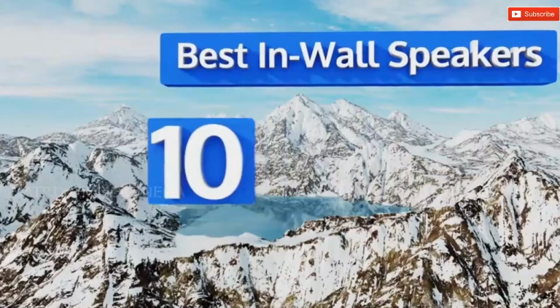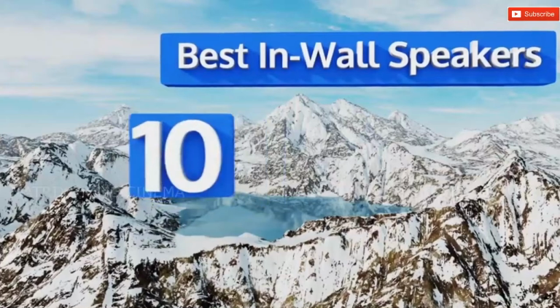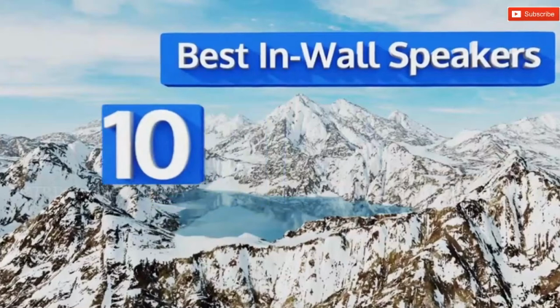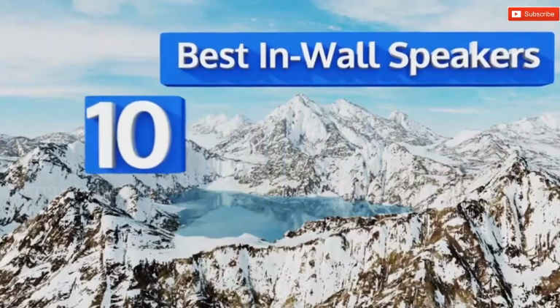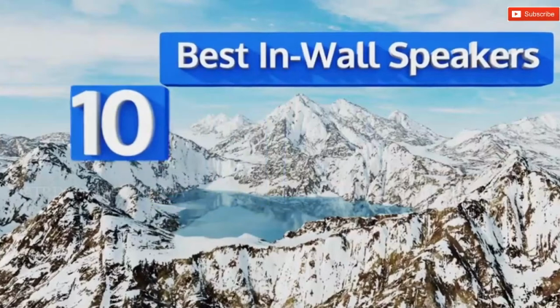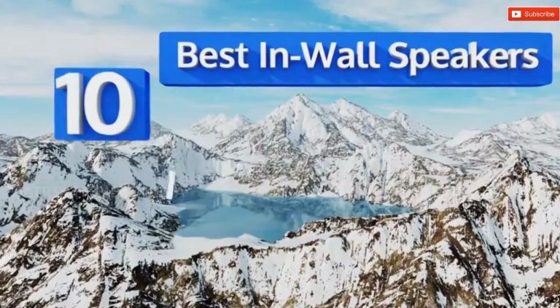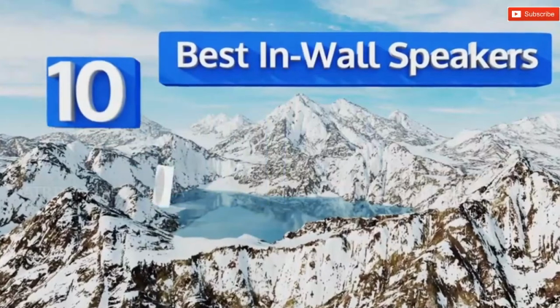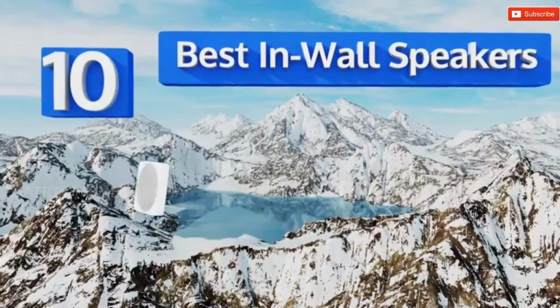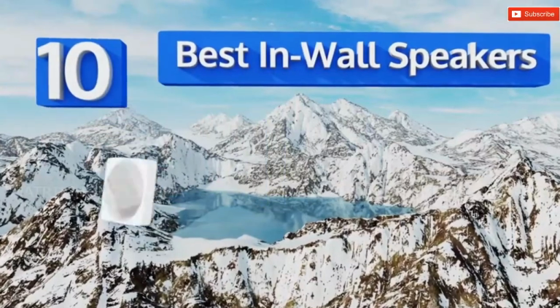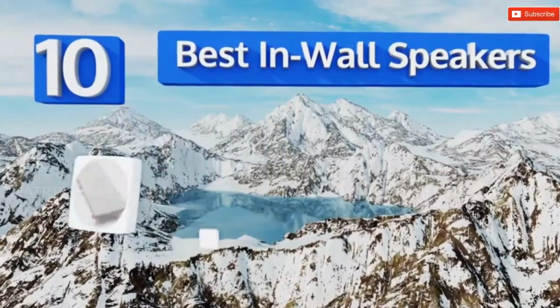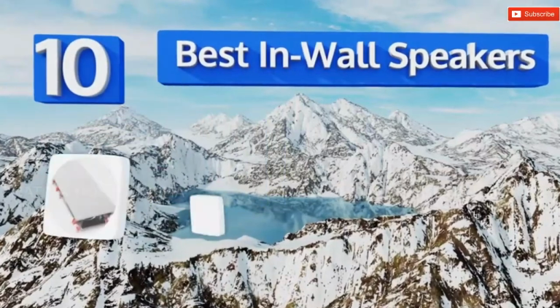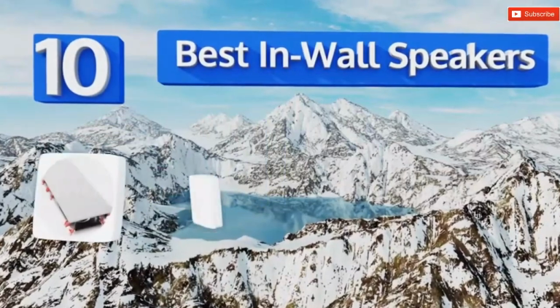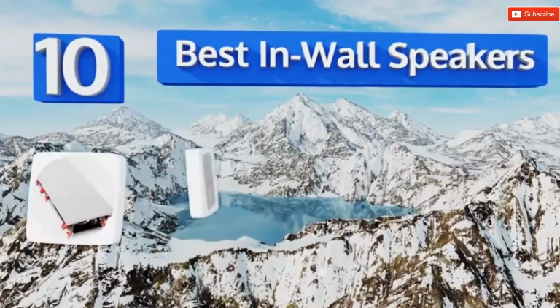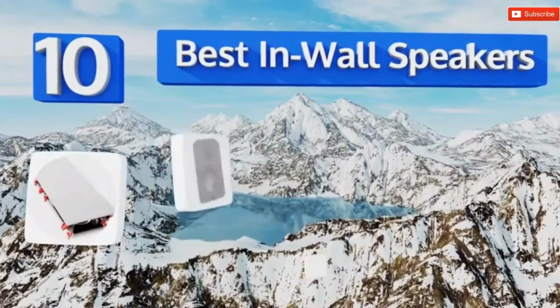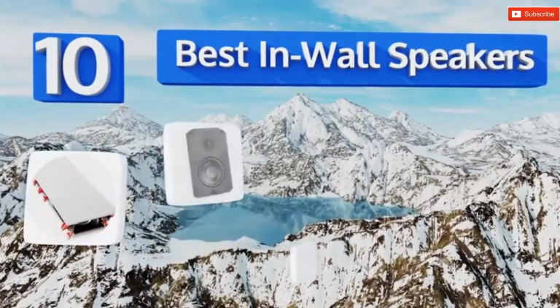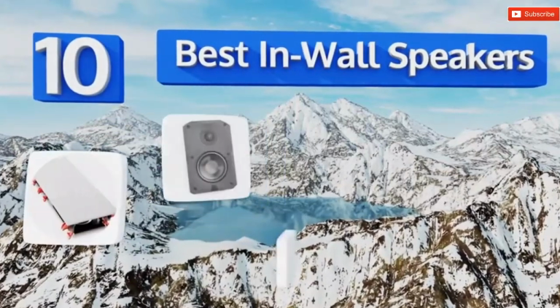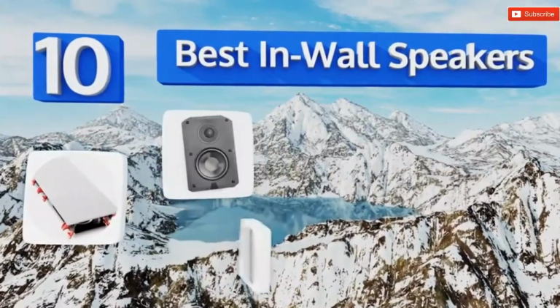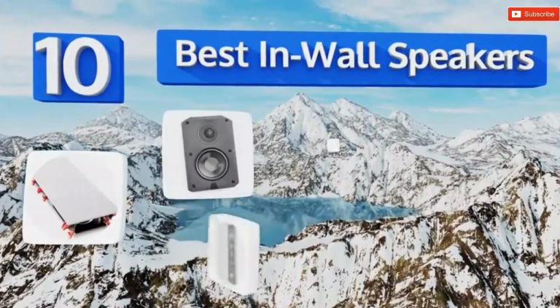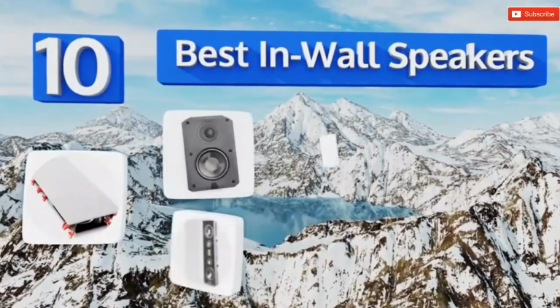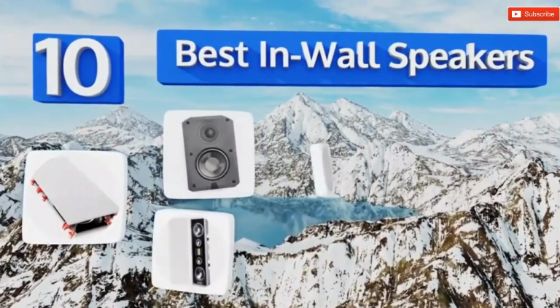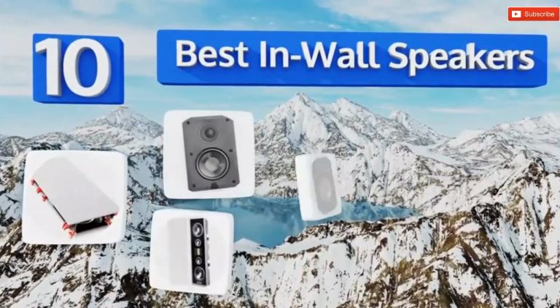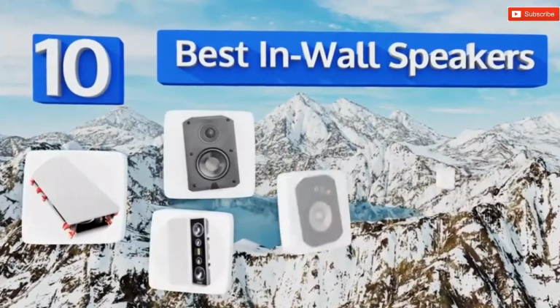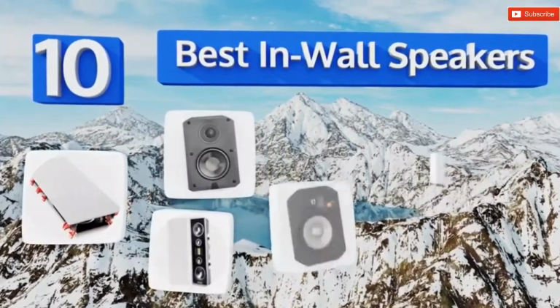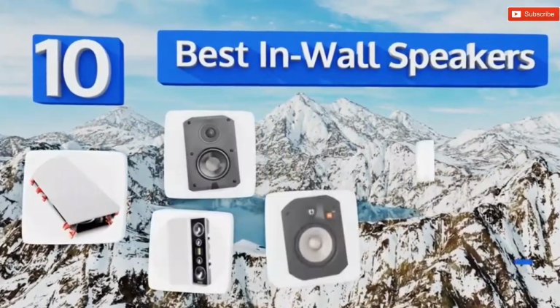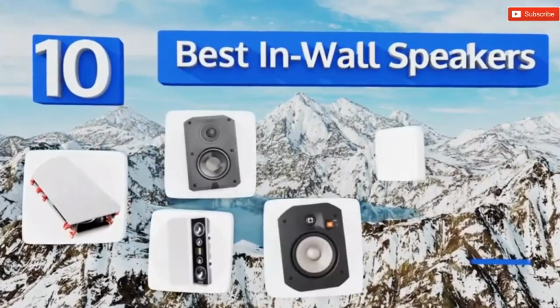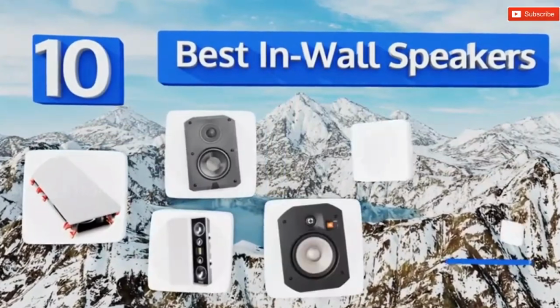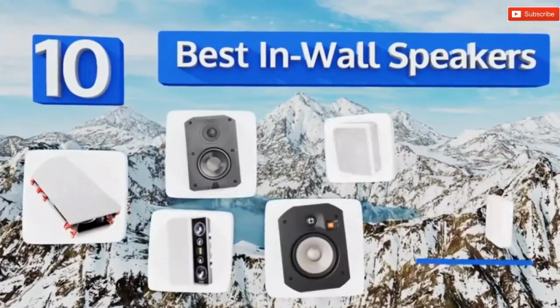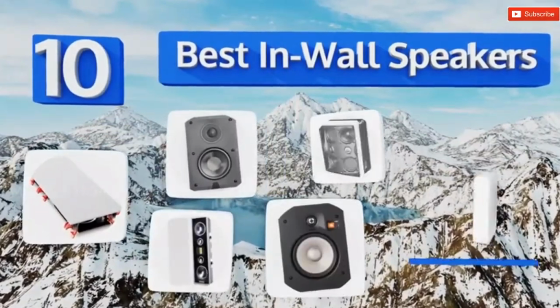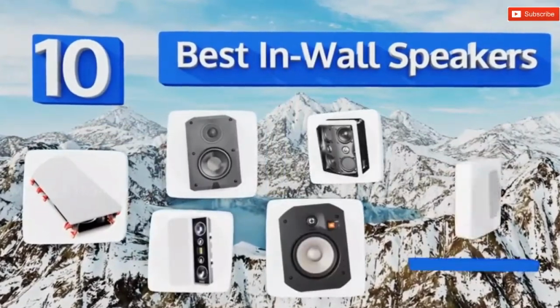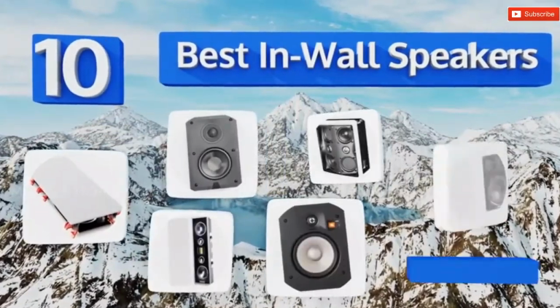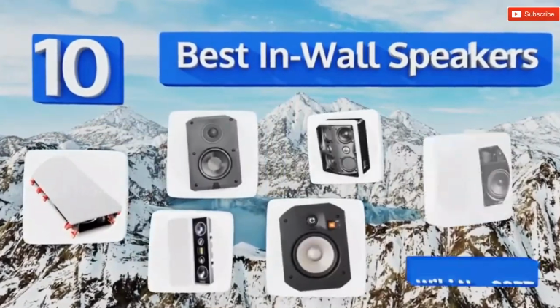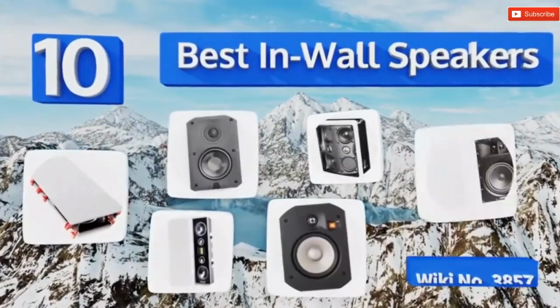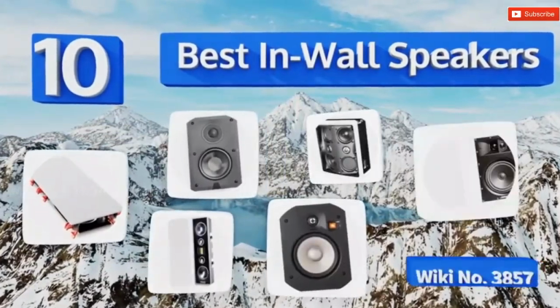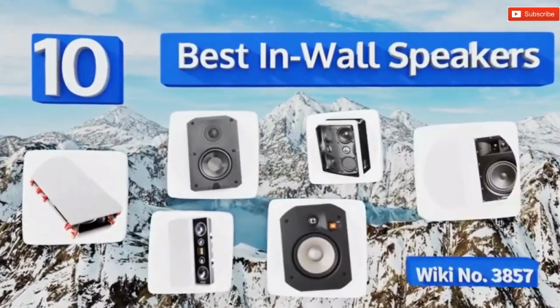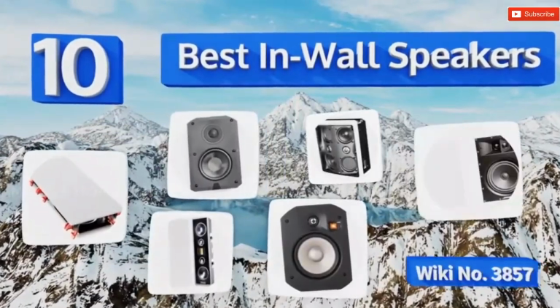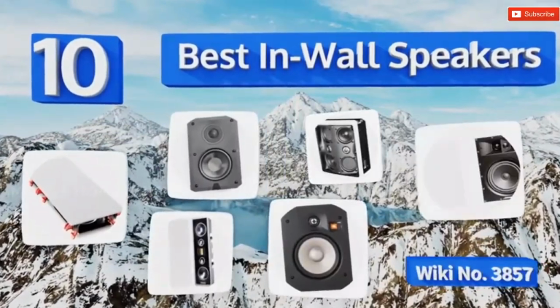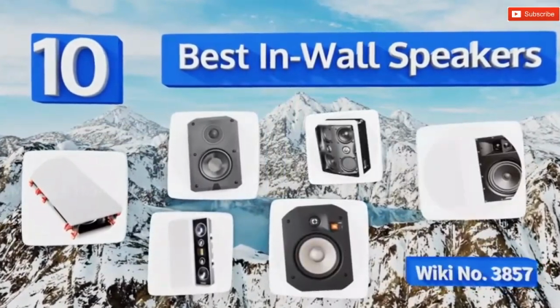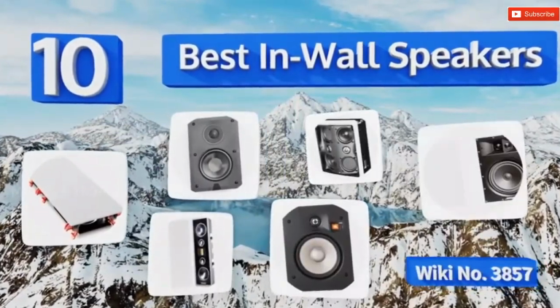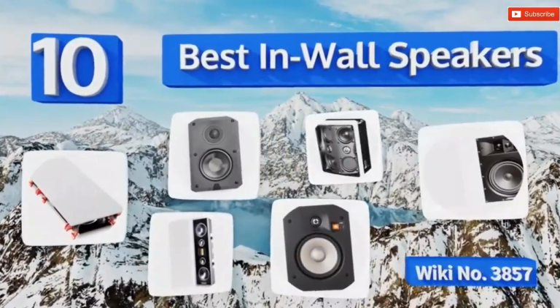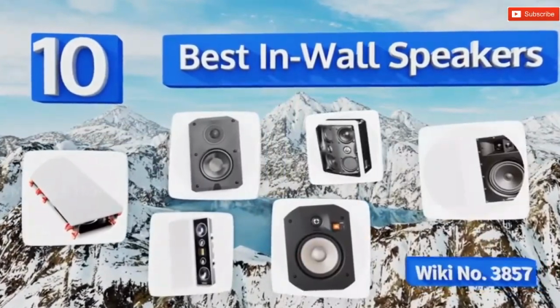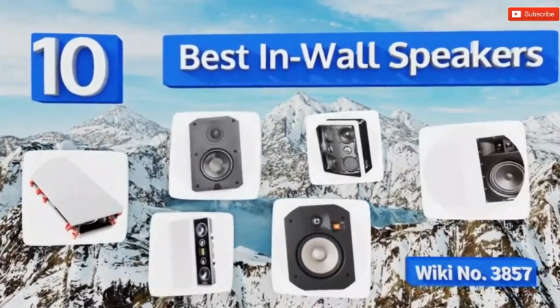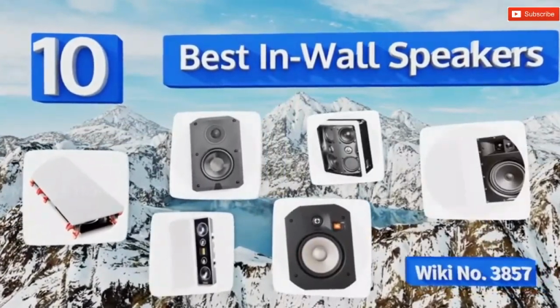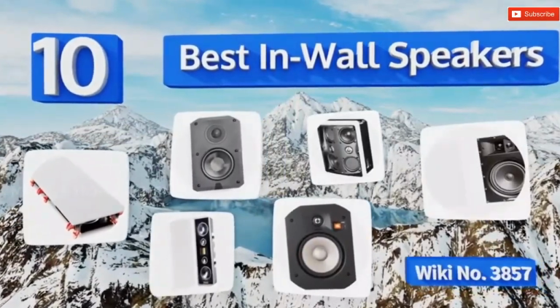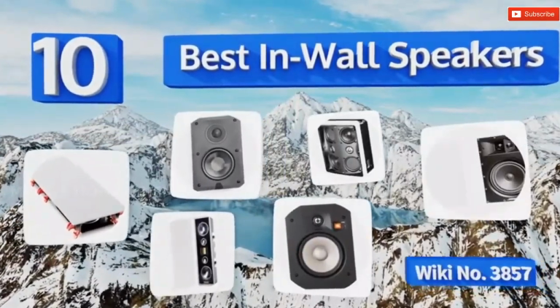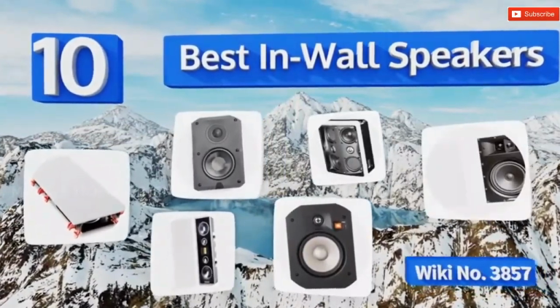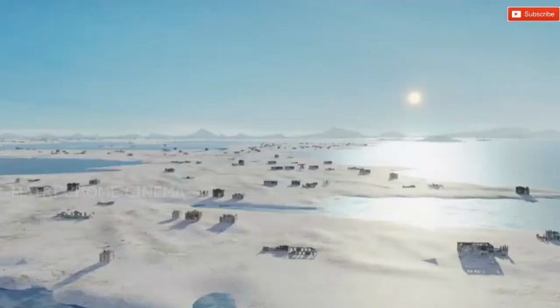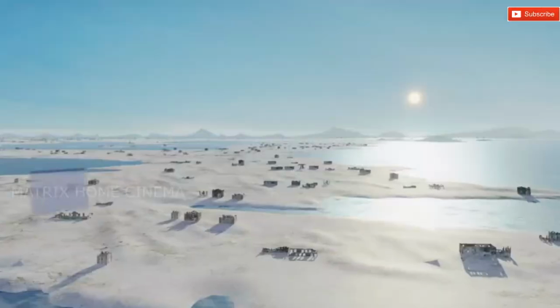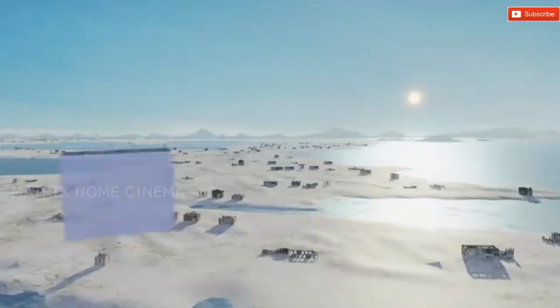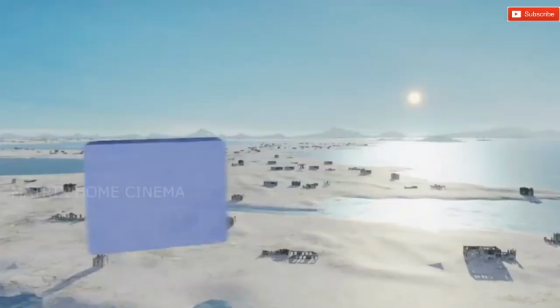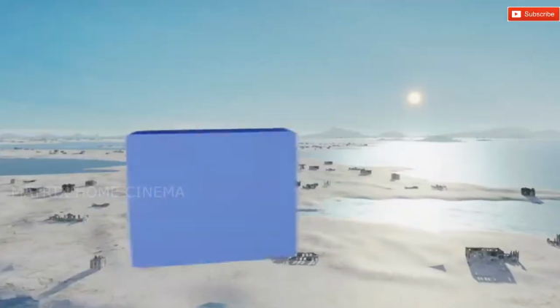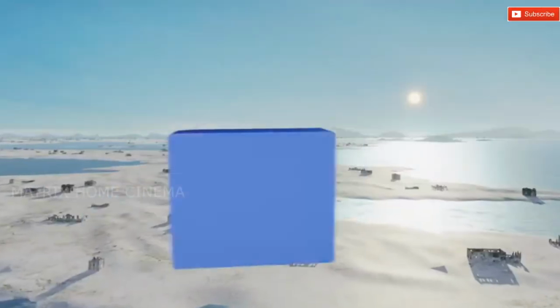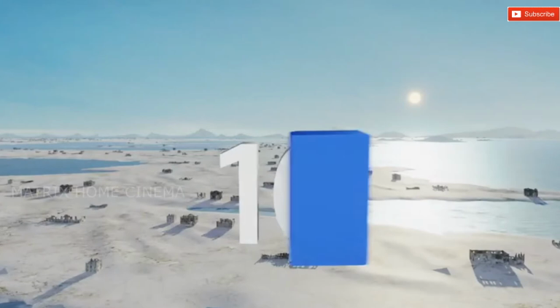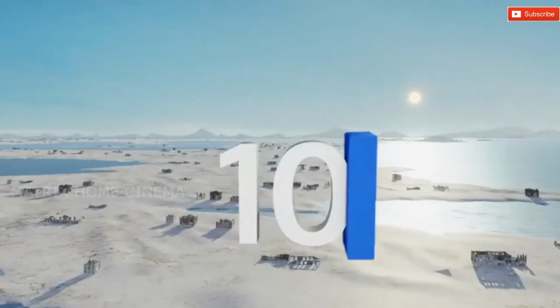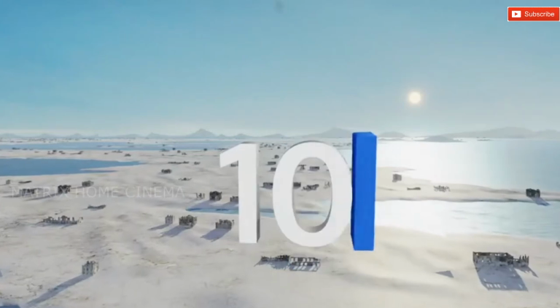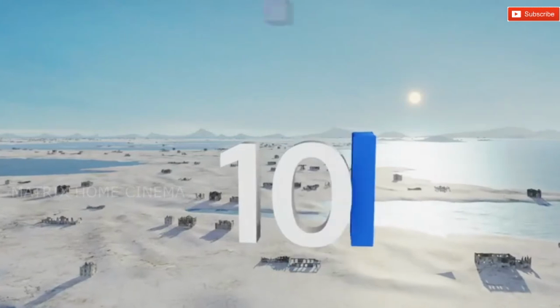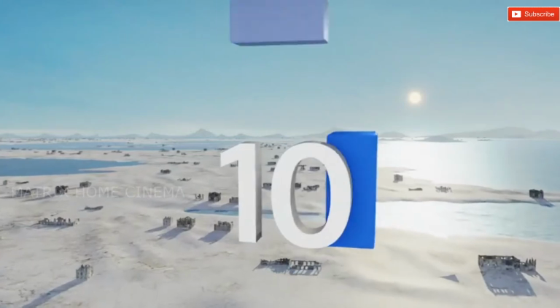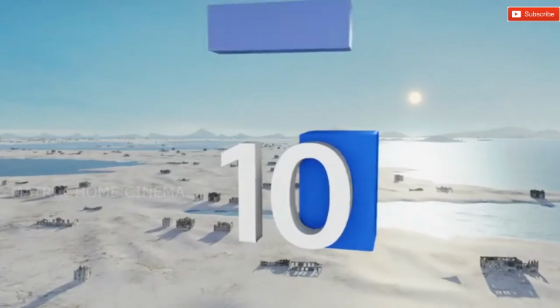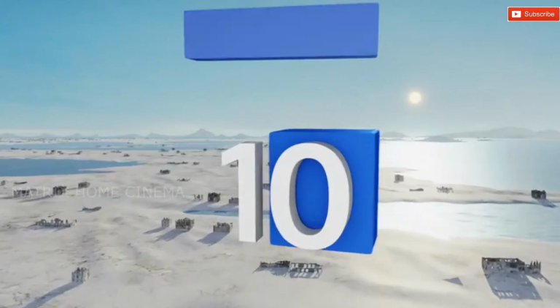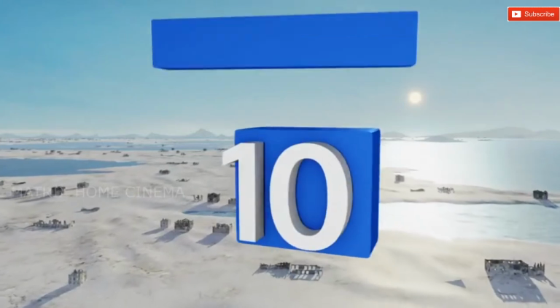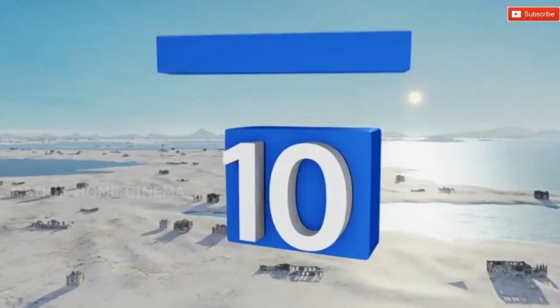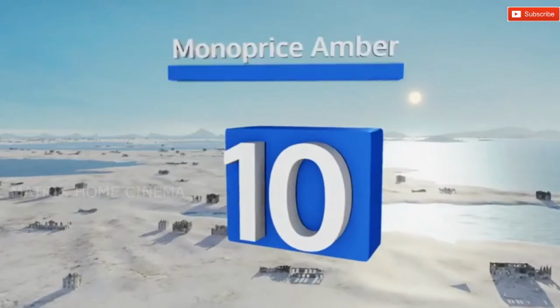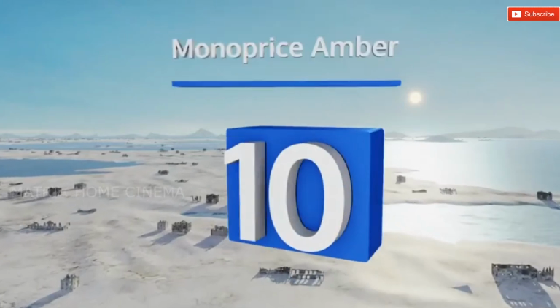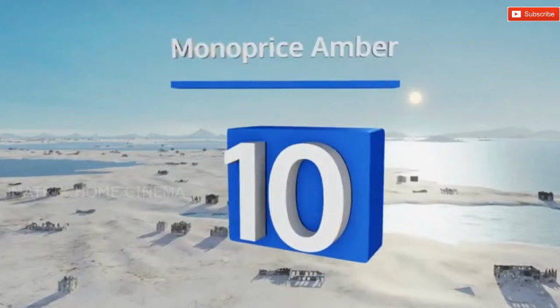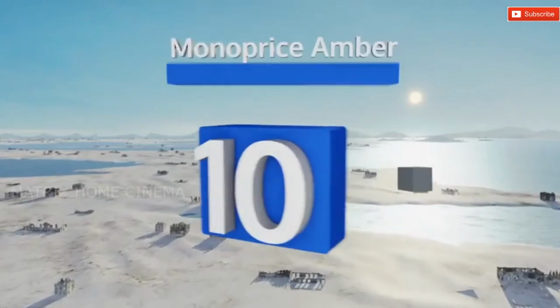The 10 best in-wall speakers. Let's get started with the list, starting off at number 10.